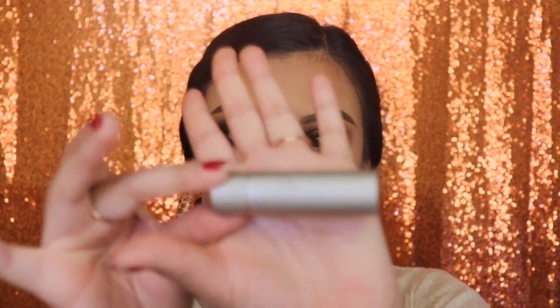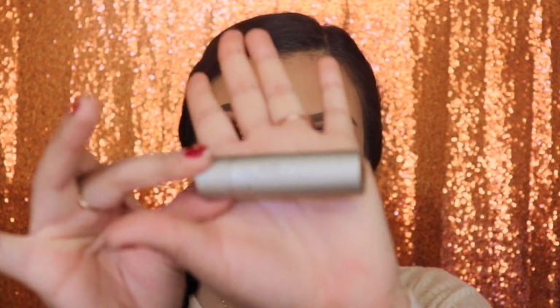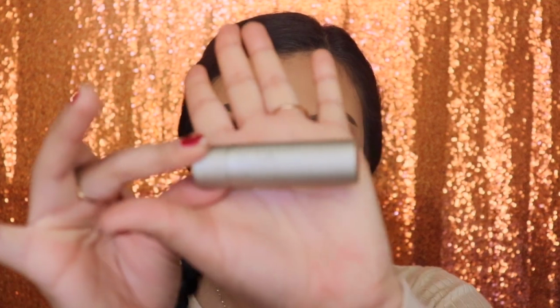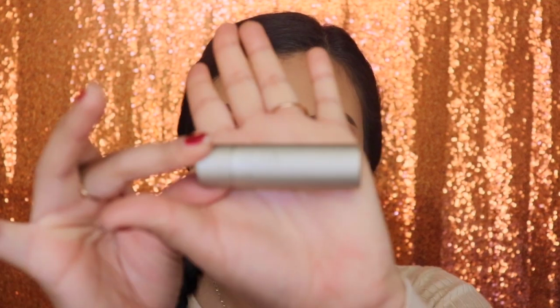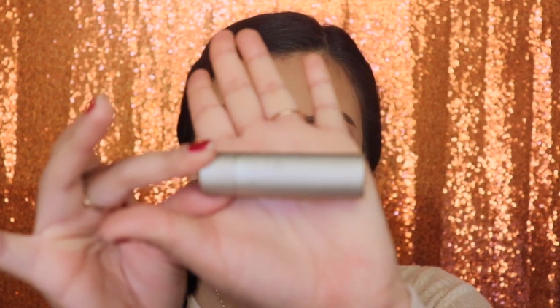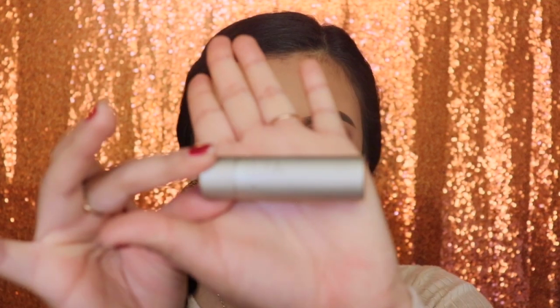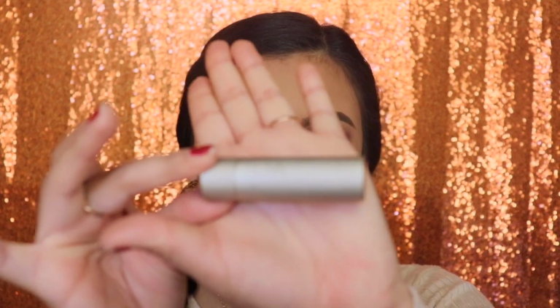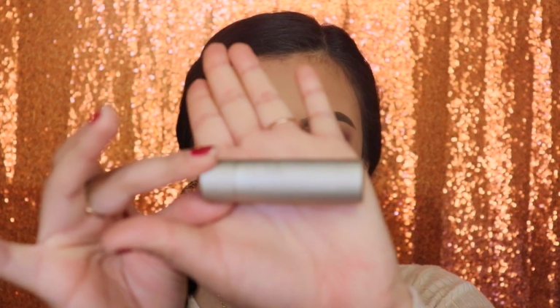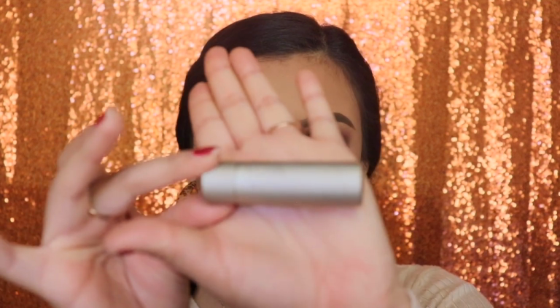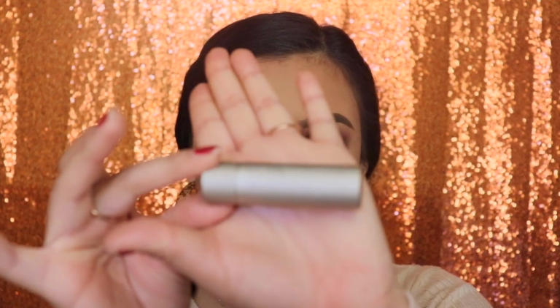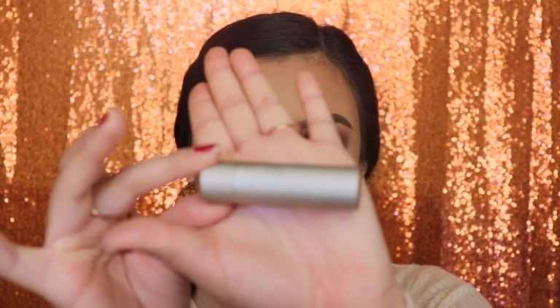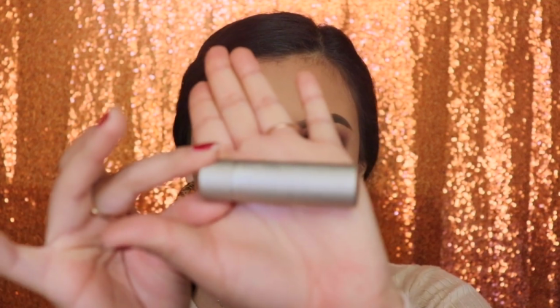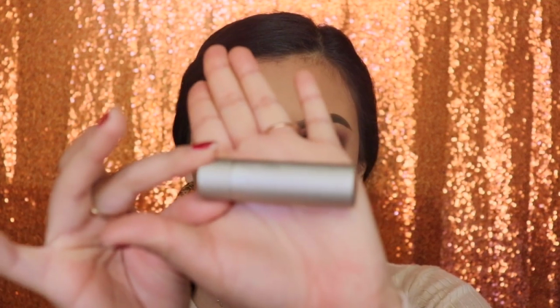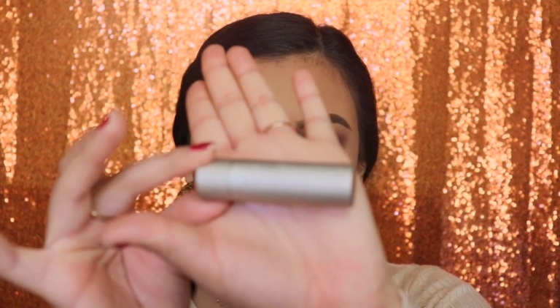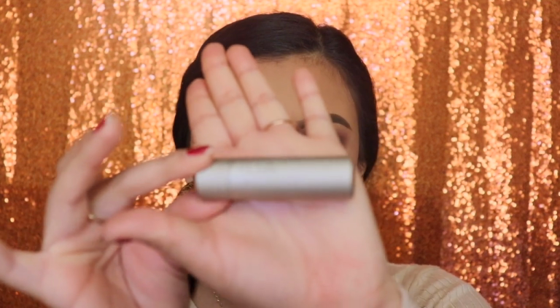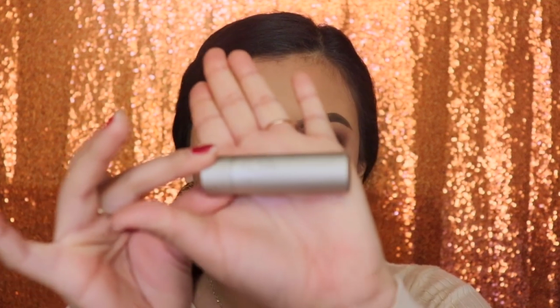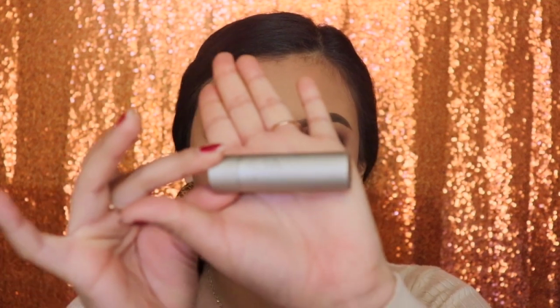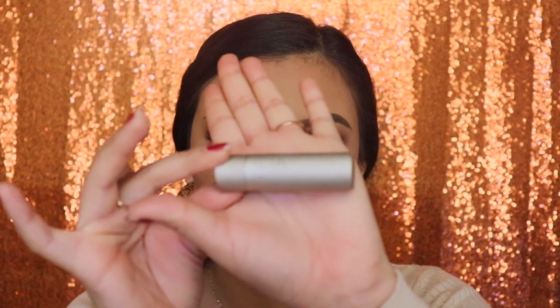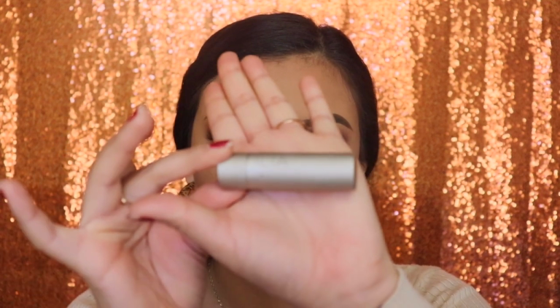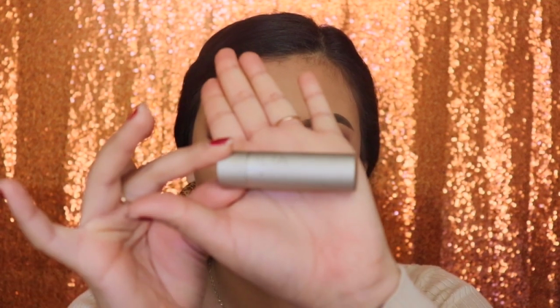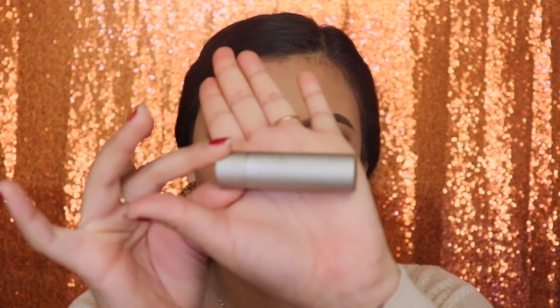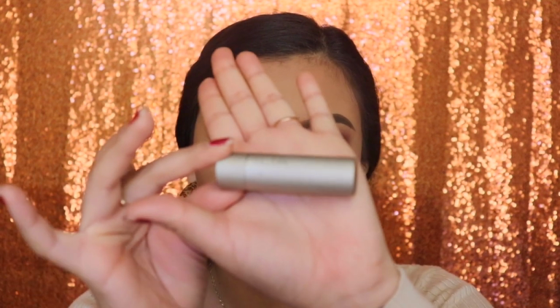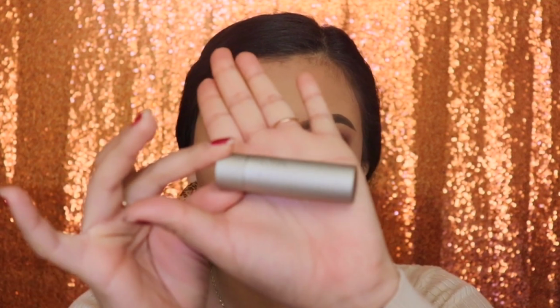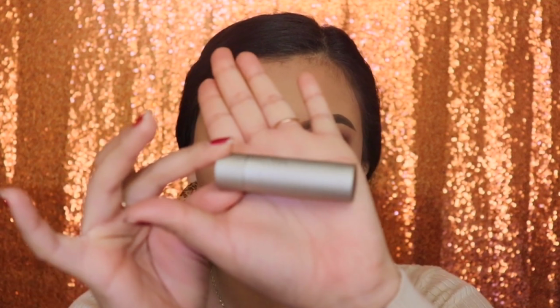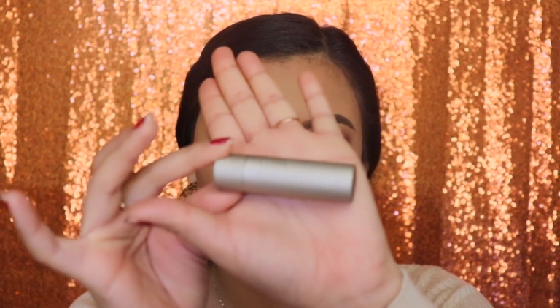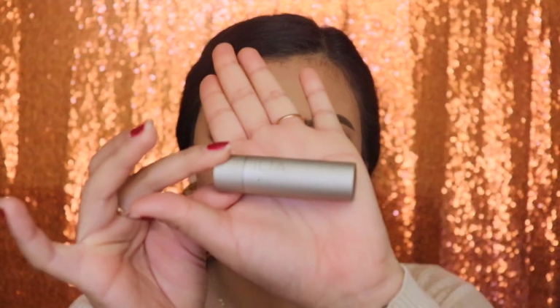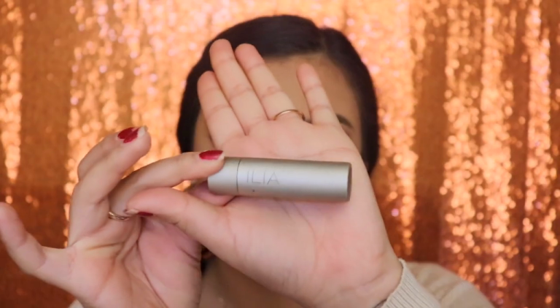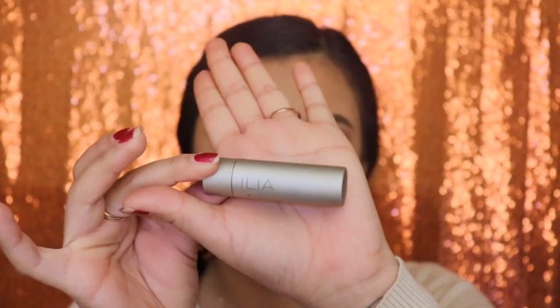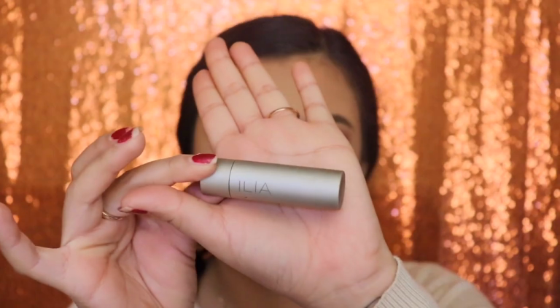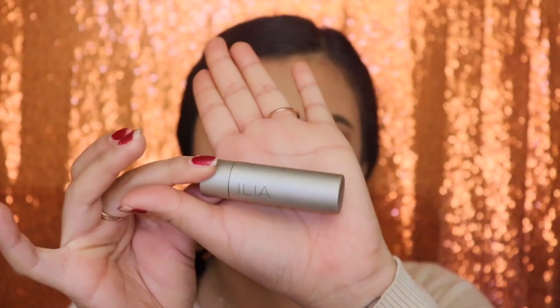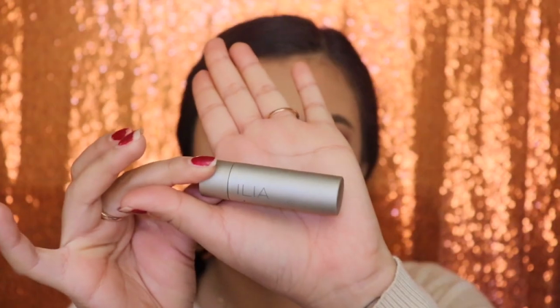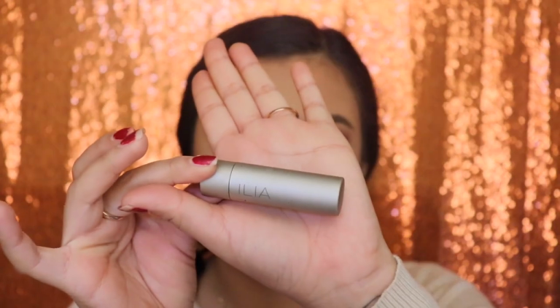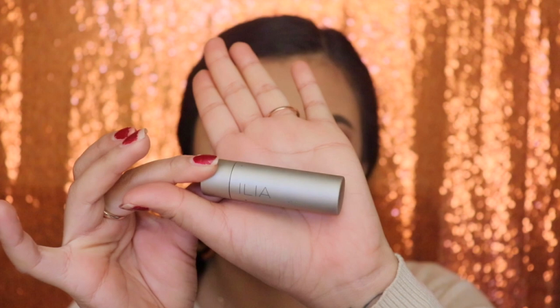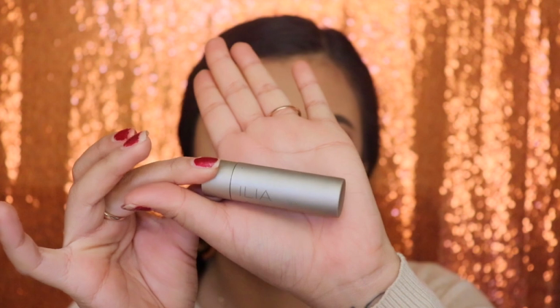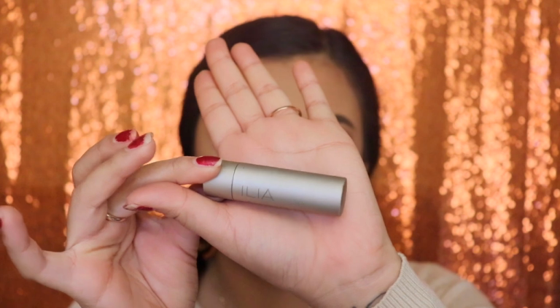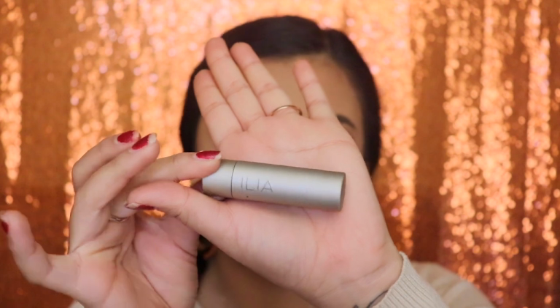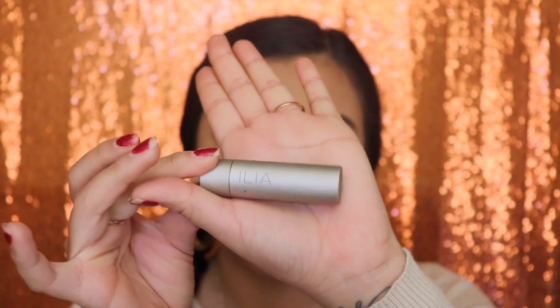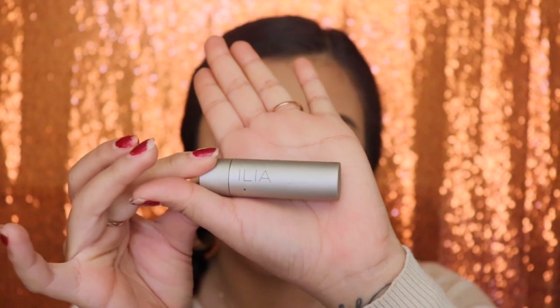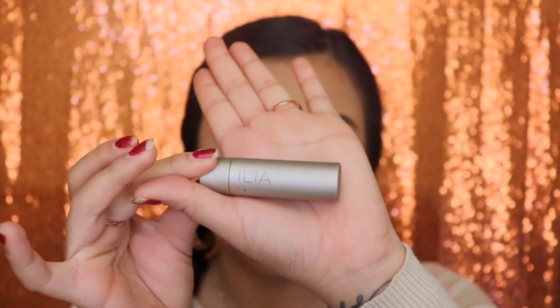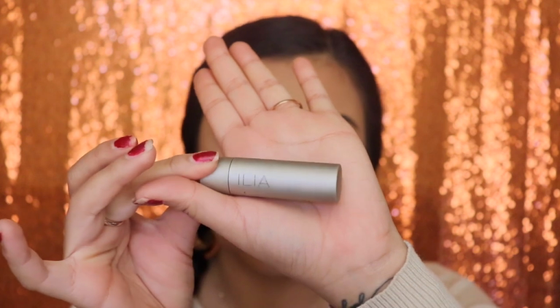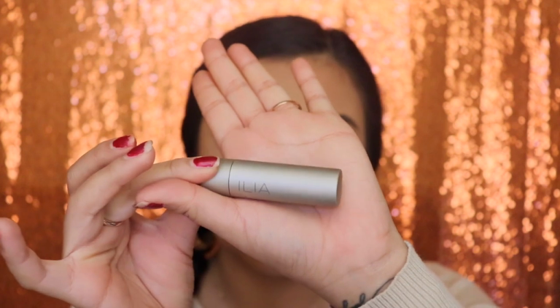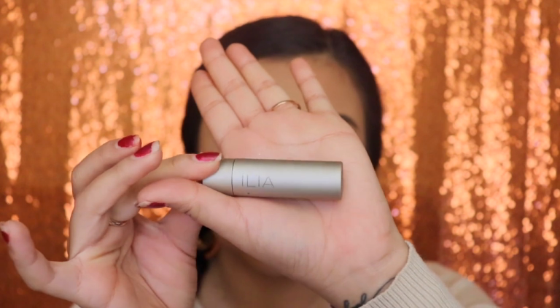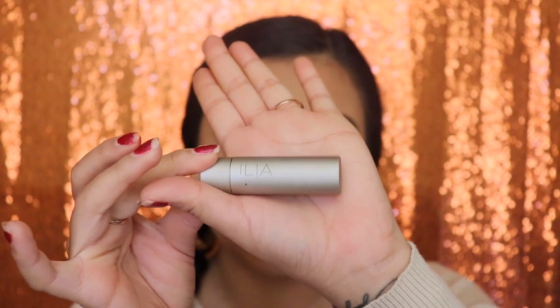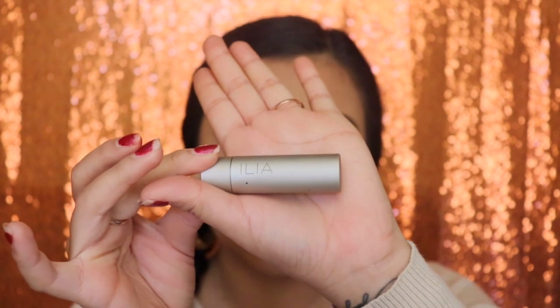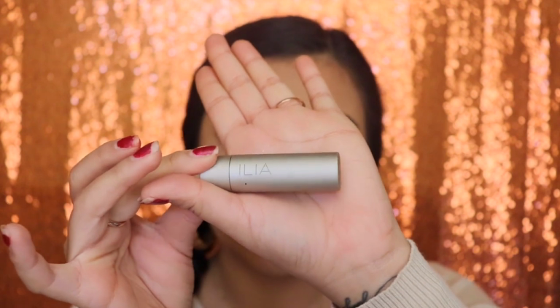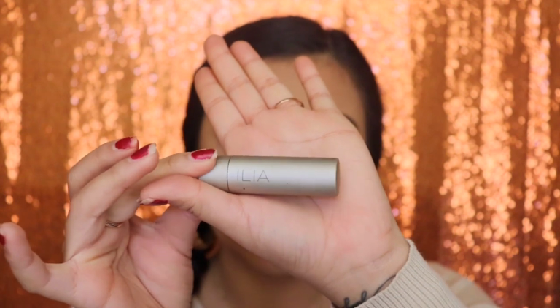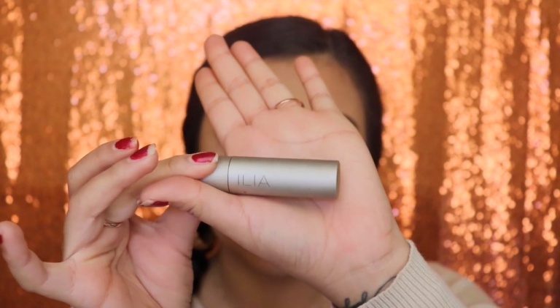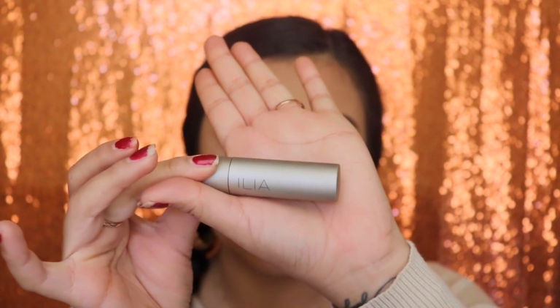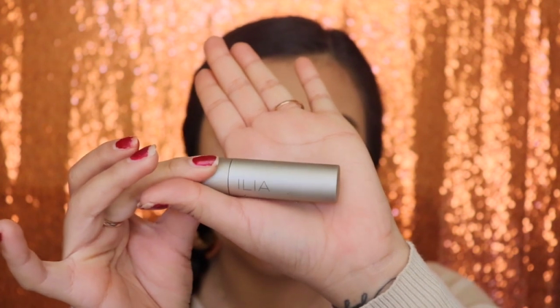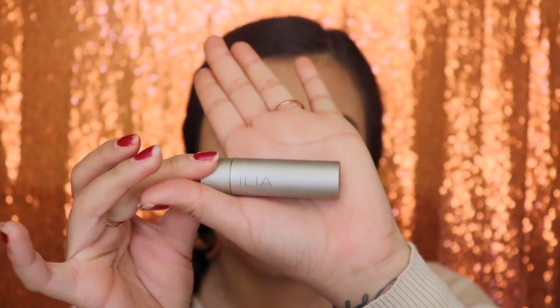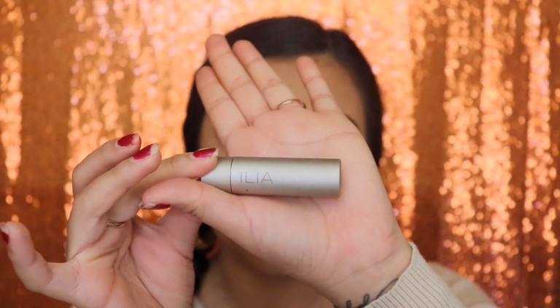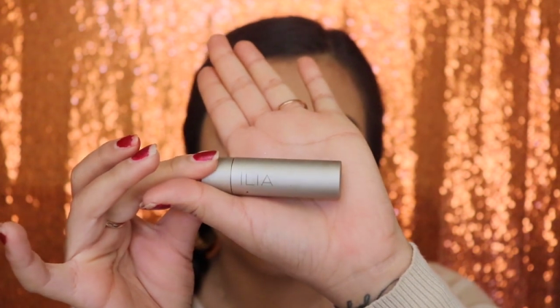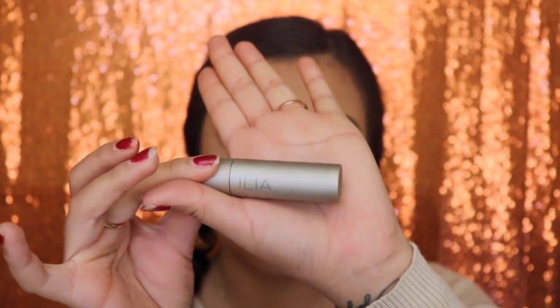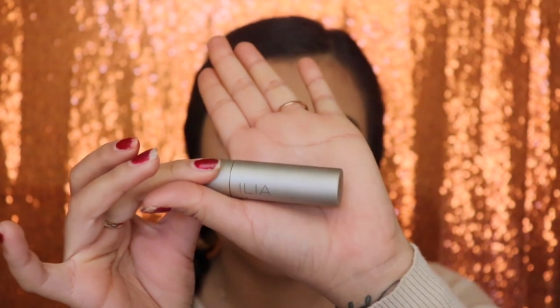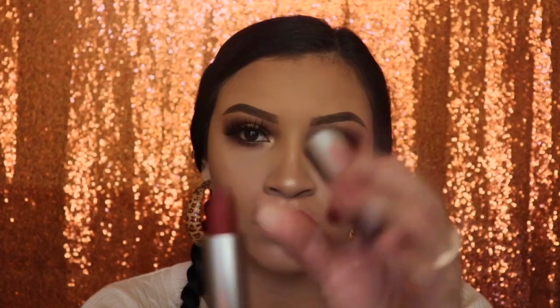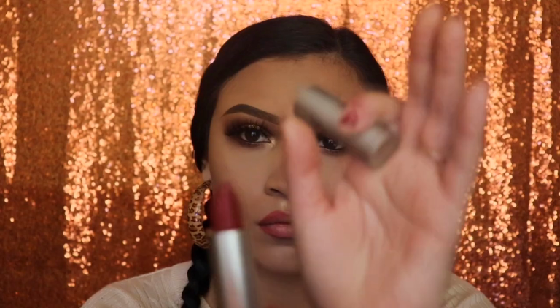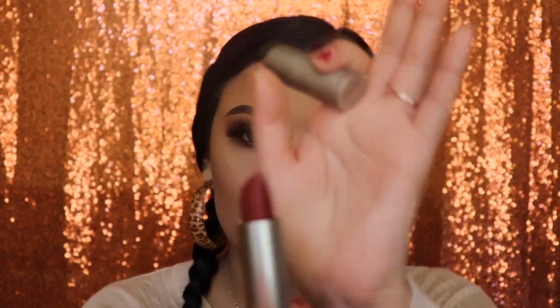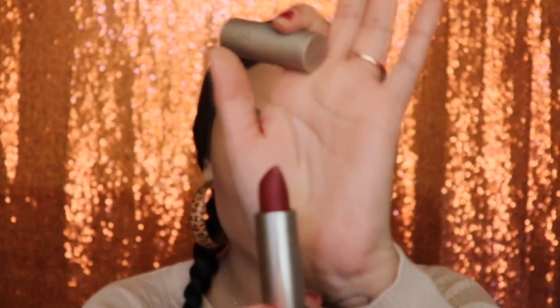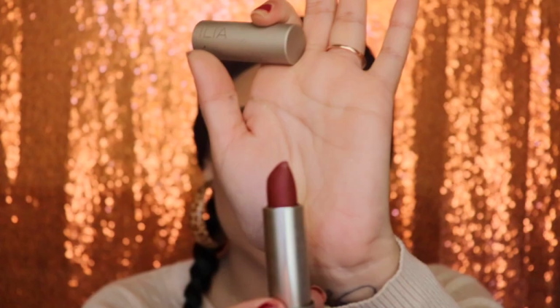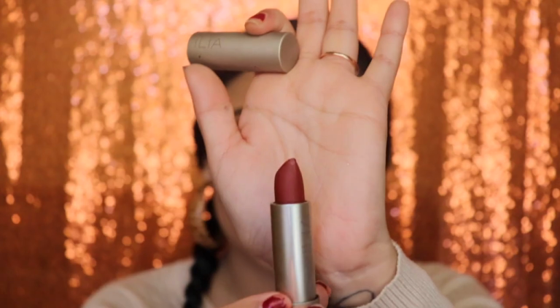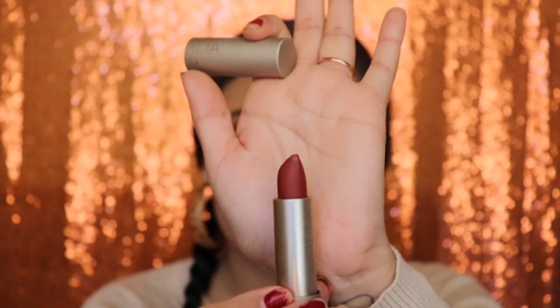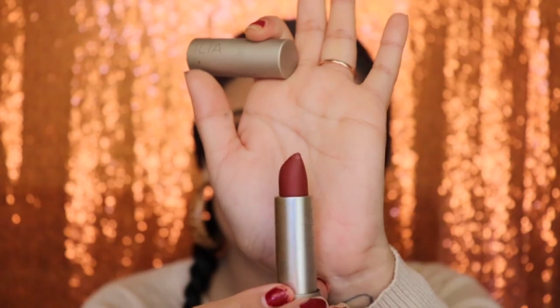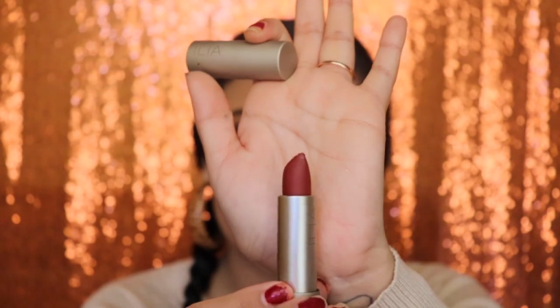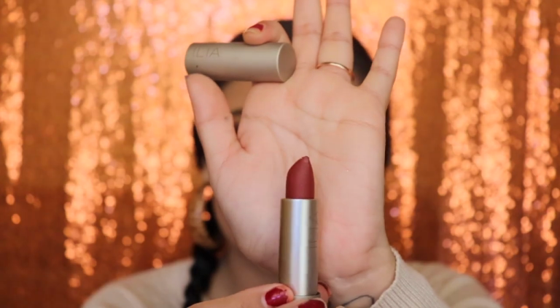For the final step, I'm going to be using a lipstick from ILIA Beauty in the shade Arabian.